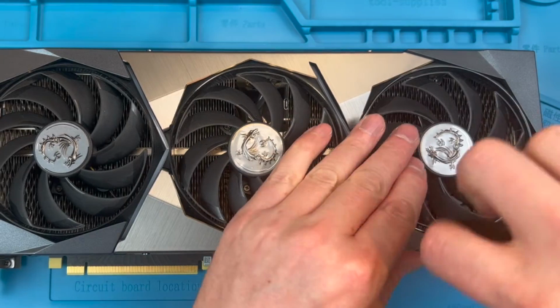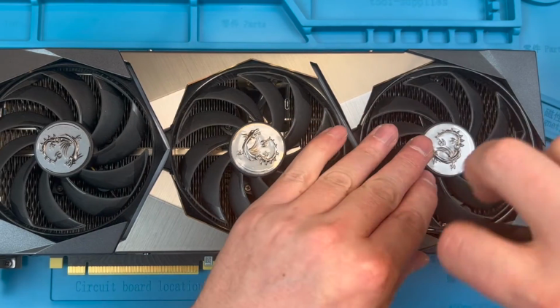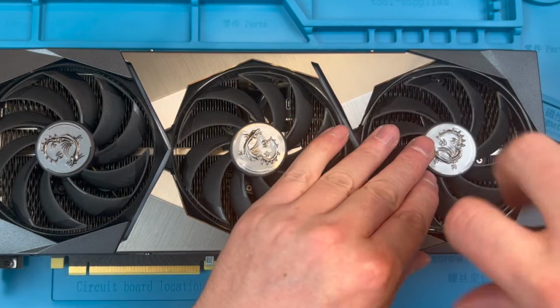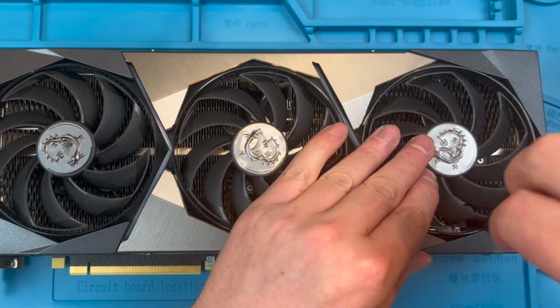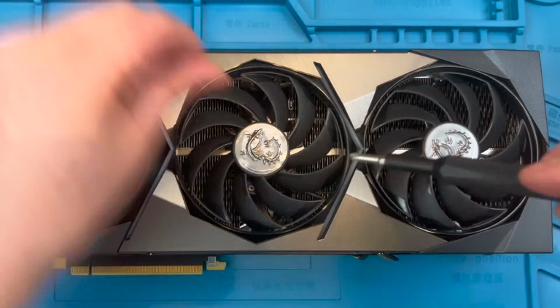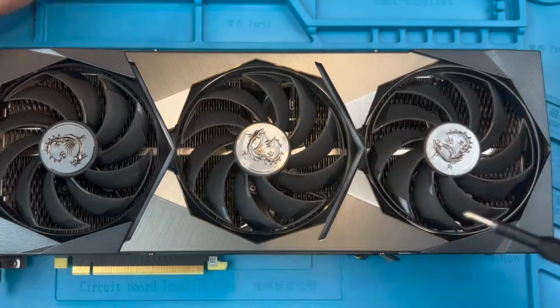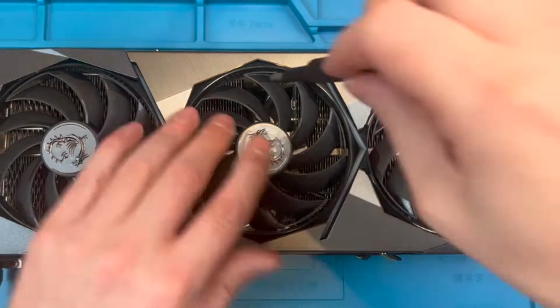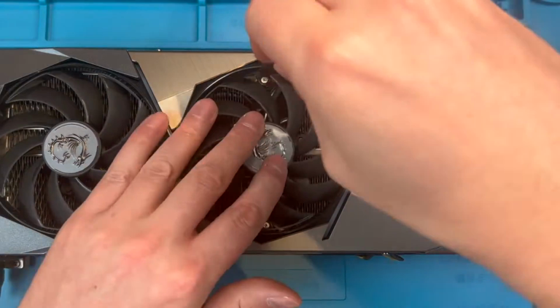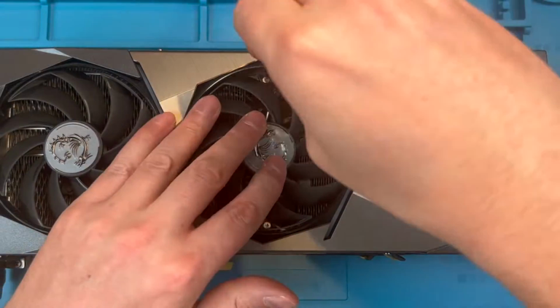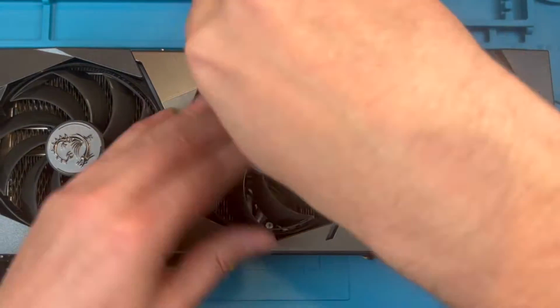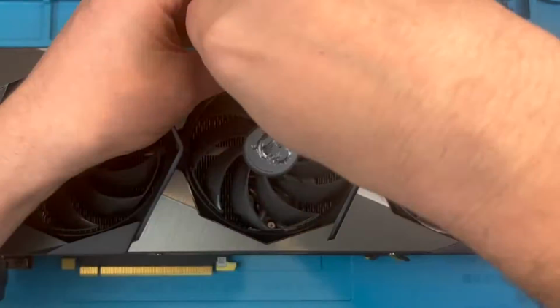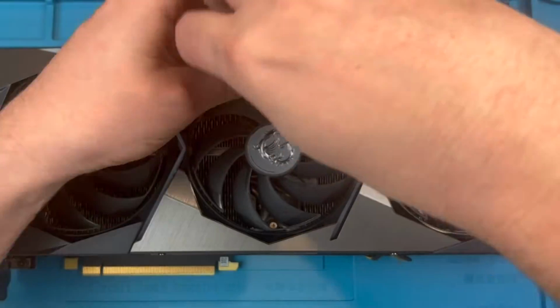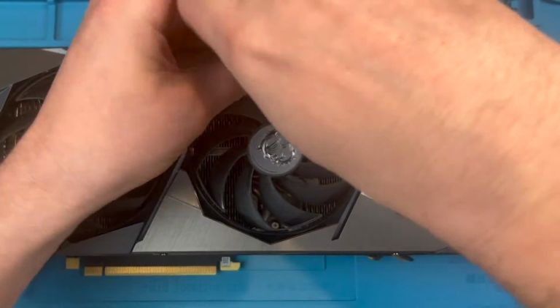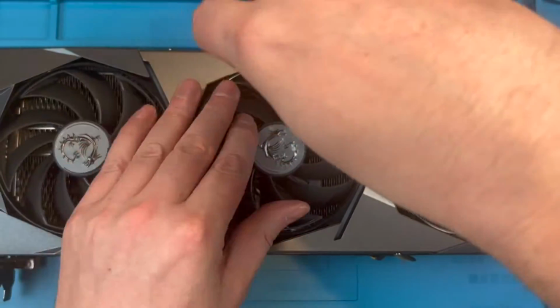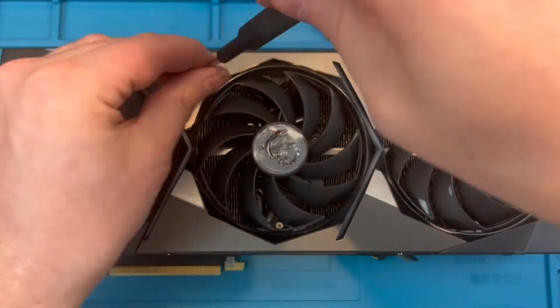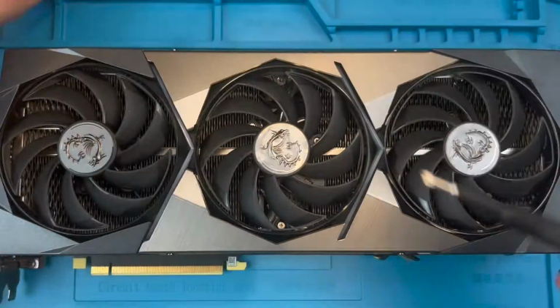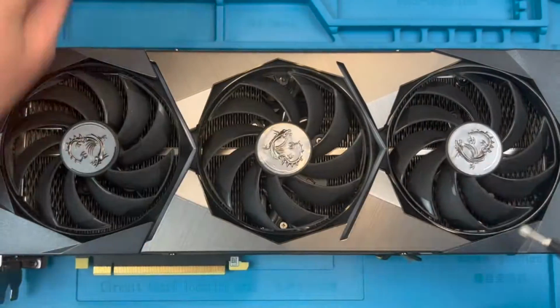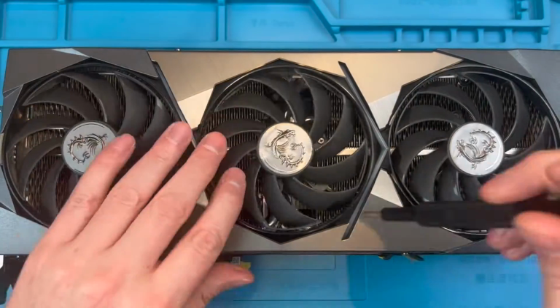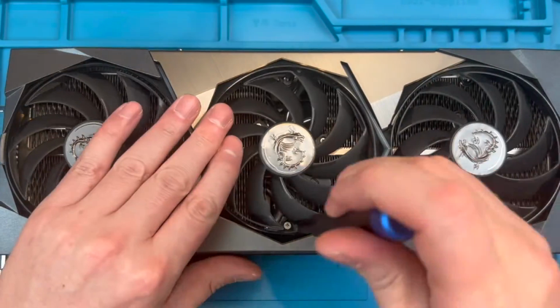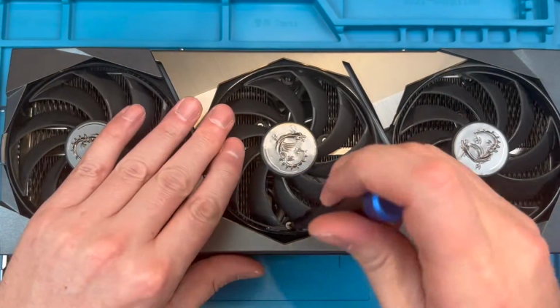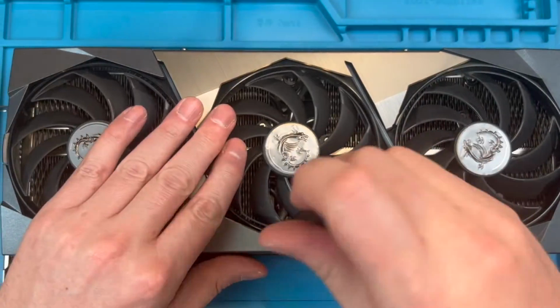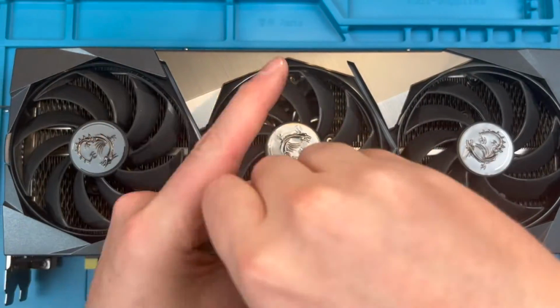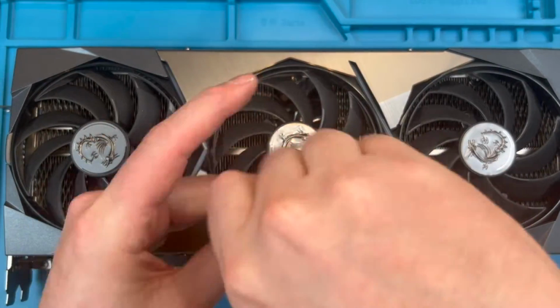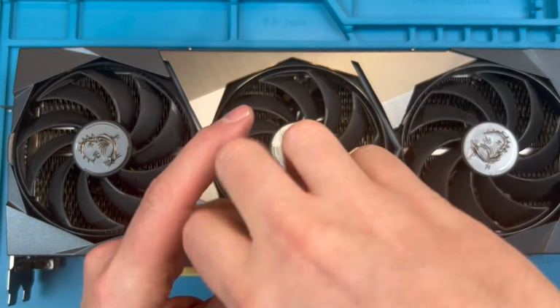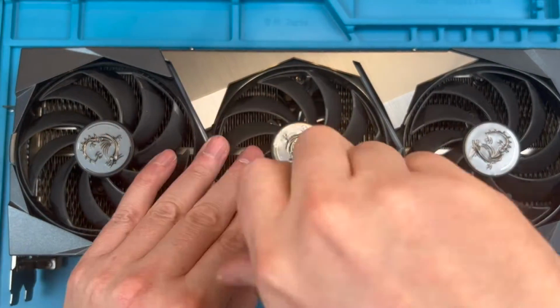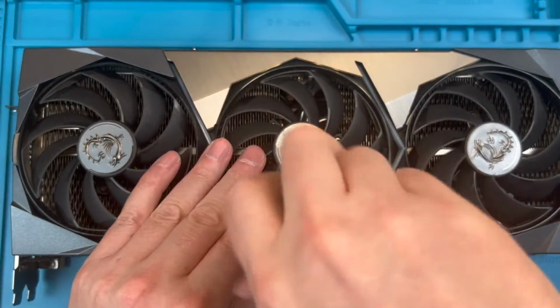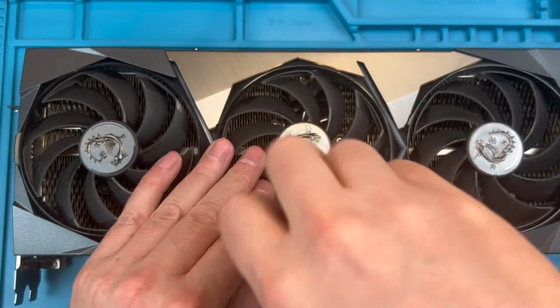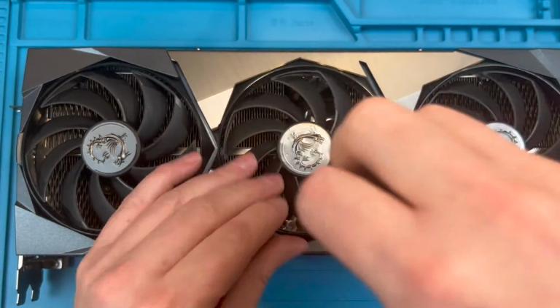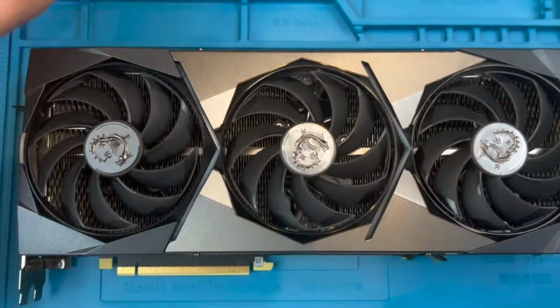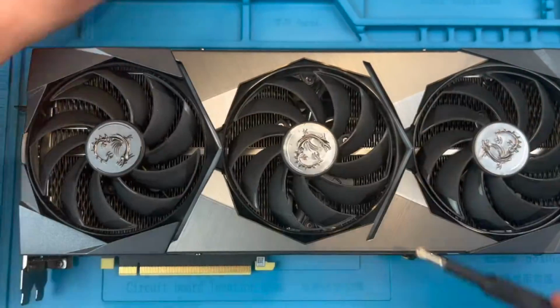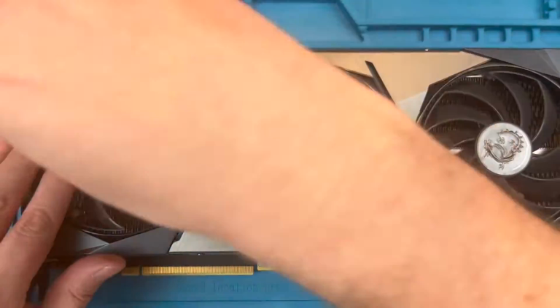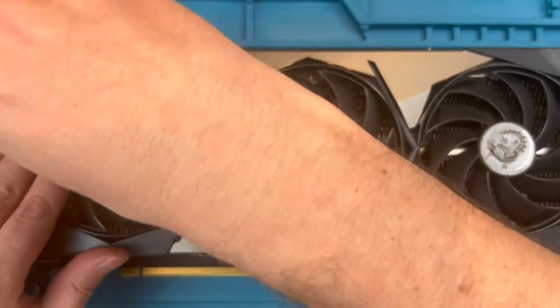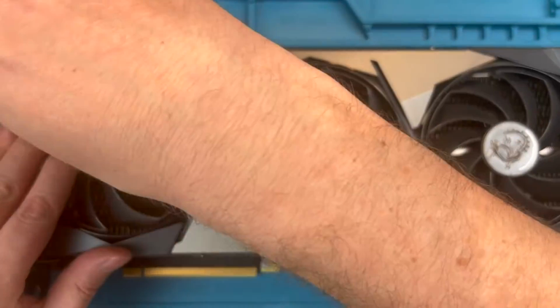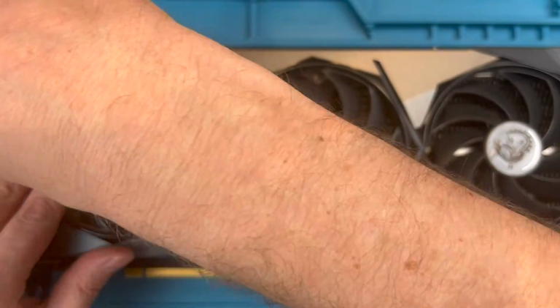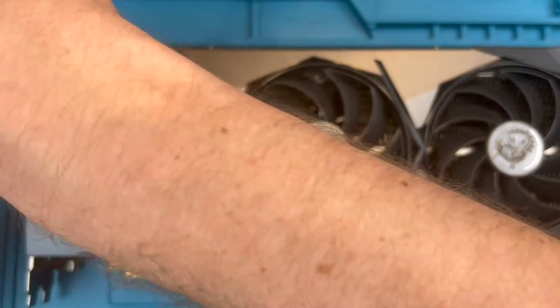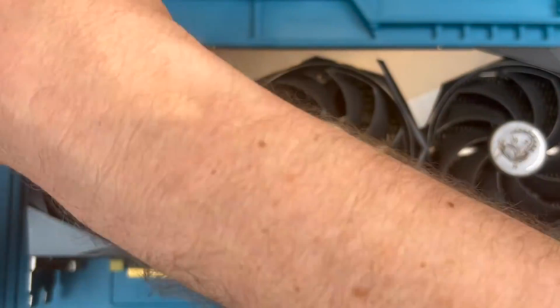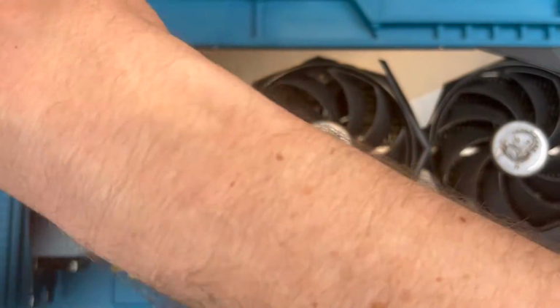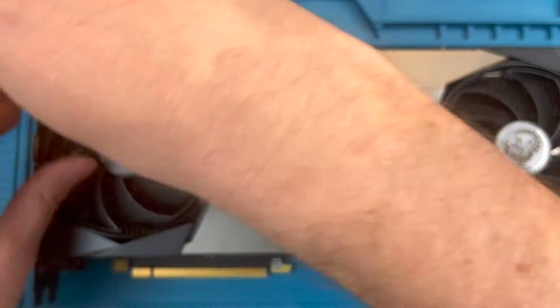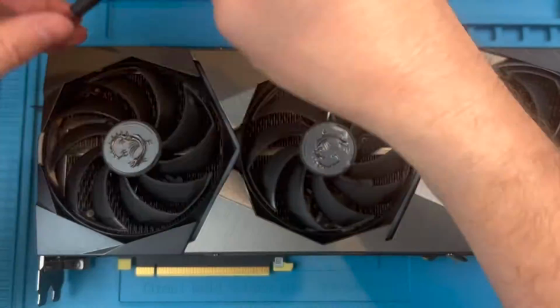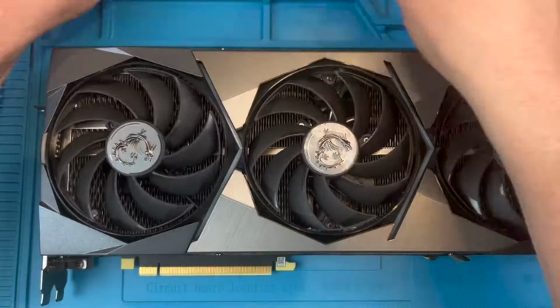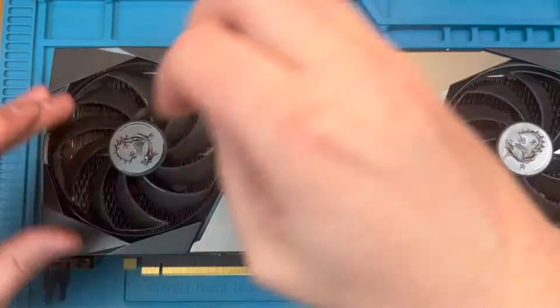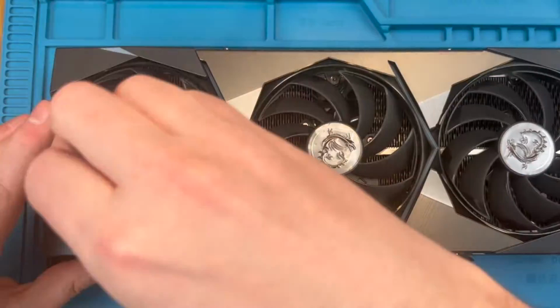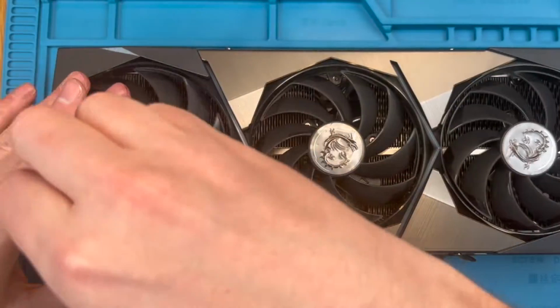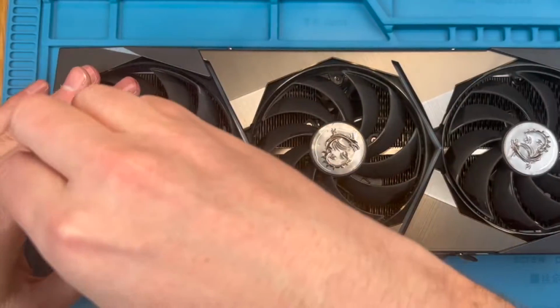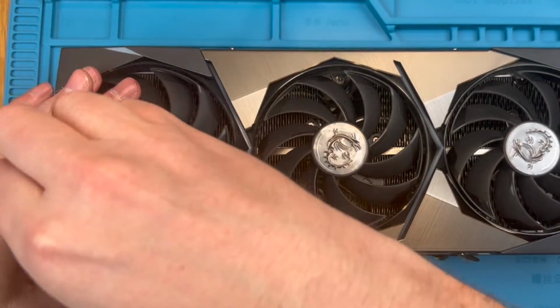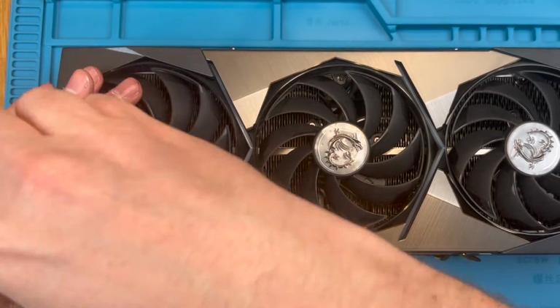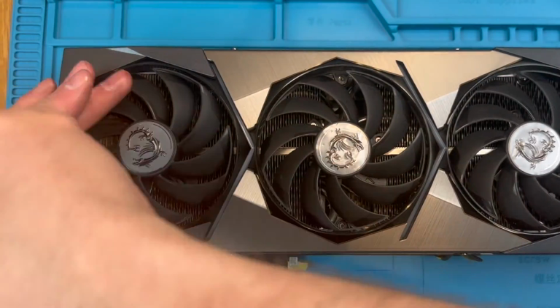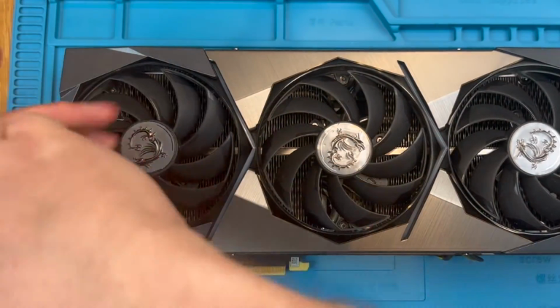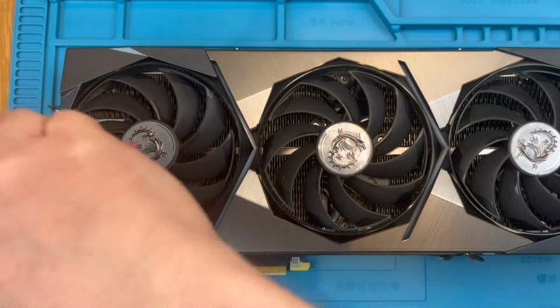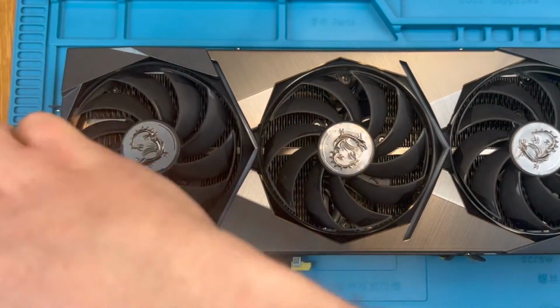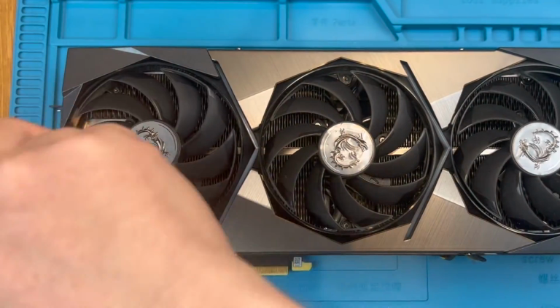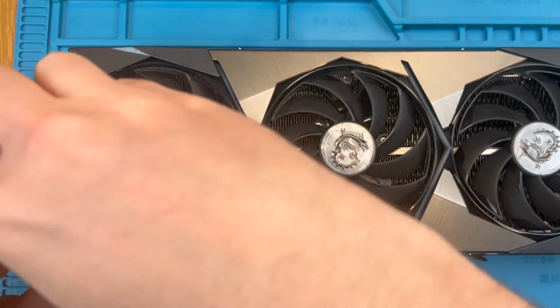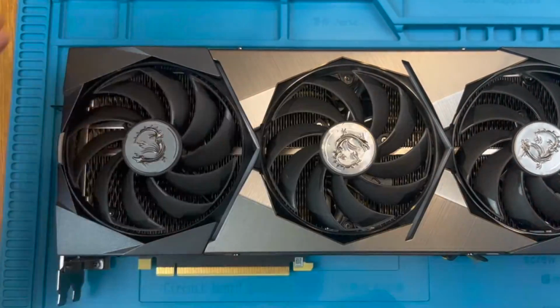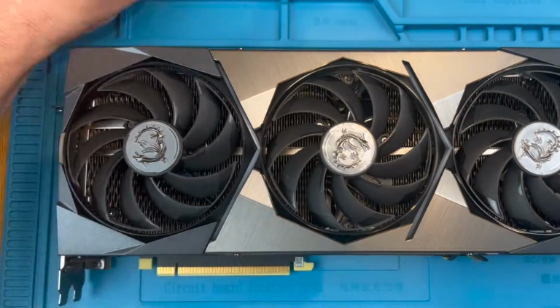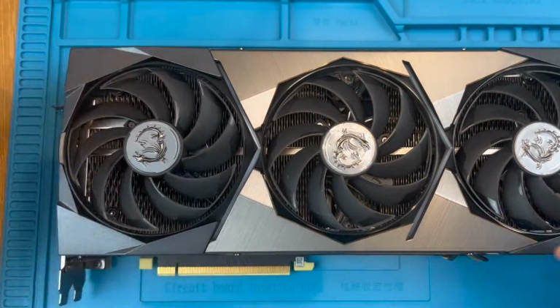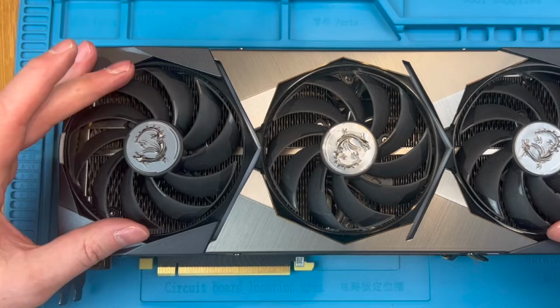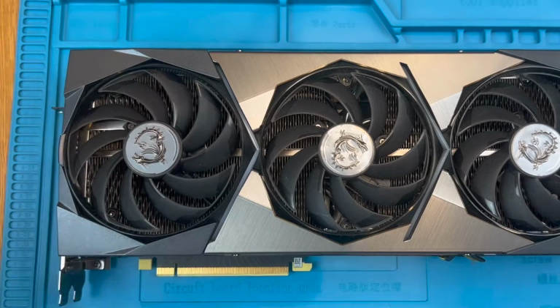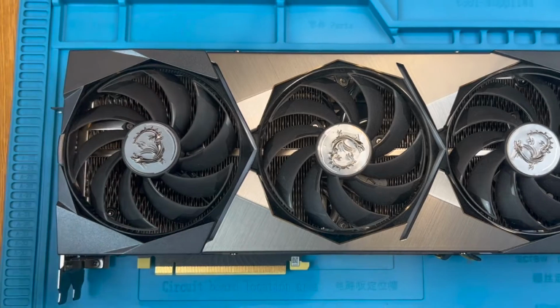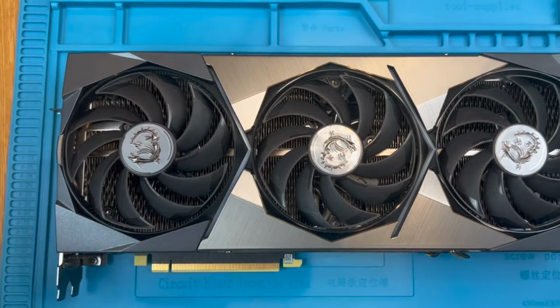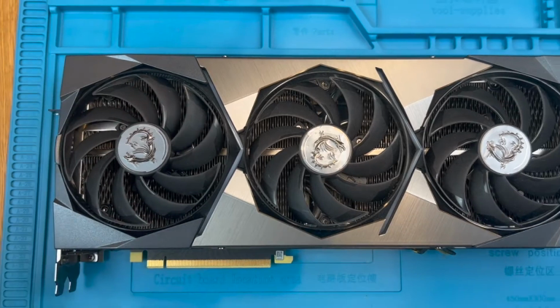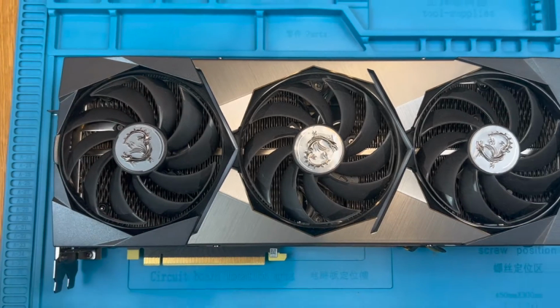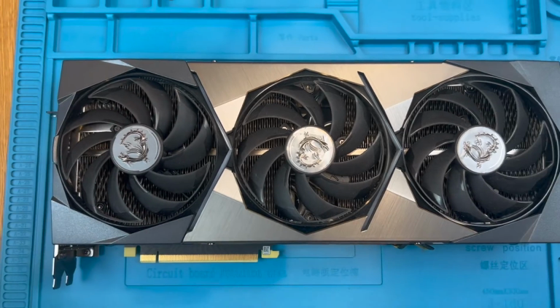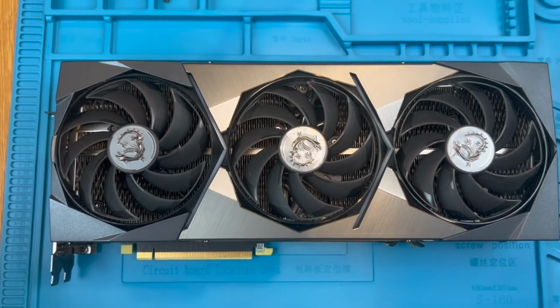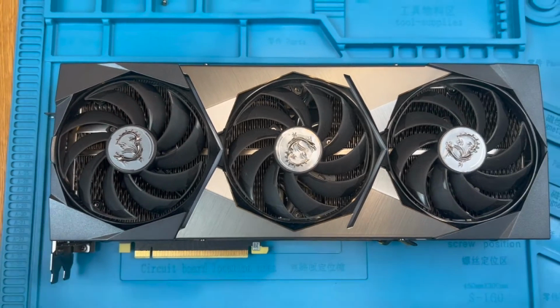Carry on removing all of these. You will want to use a magnetic screwdriver for this. I'm using the iFixit Mako kit which you can find linked below.